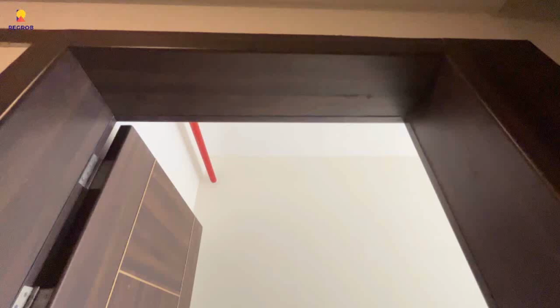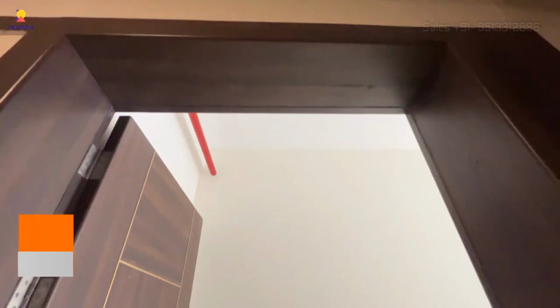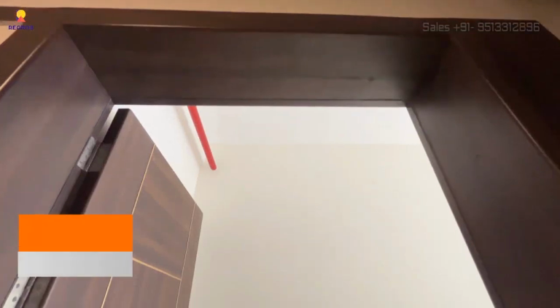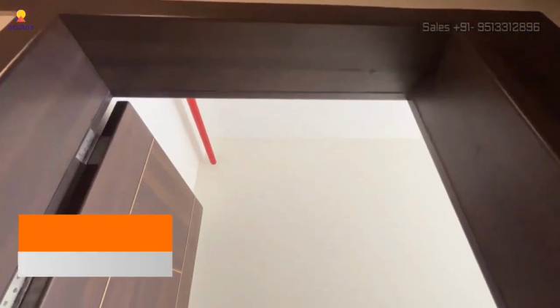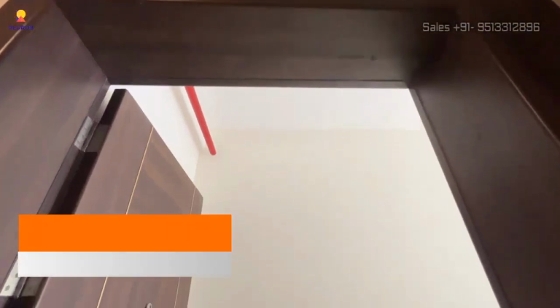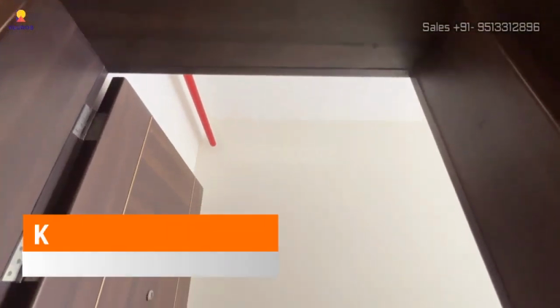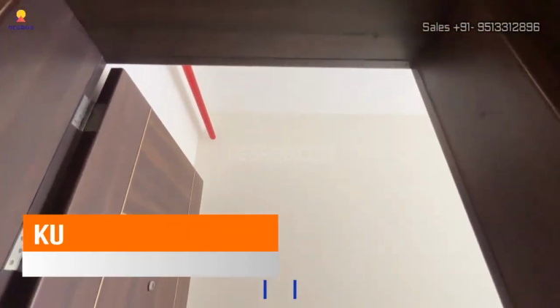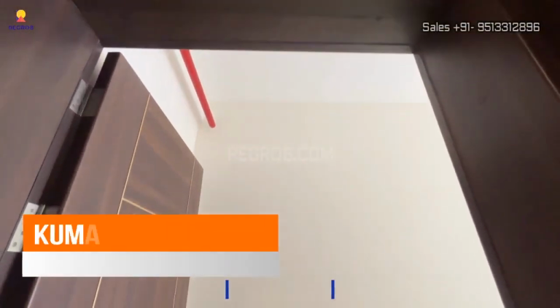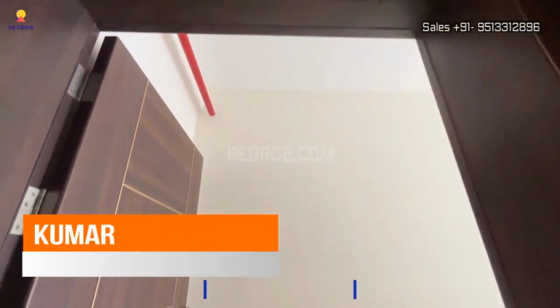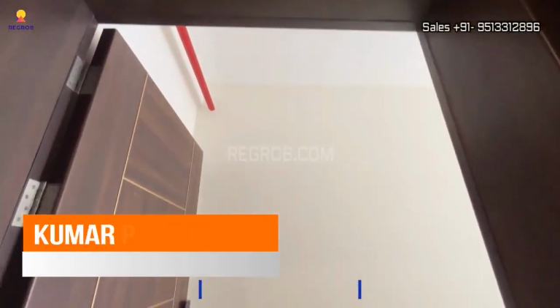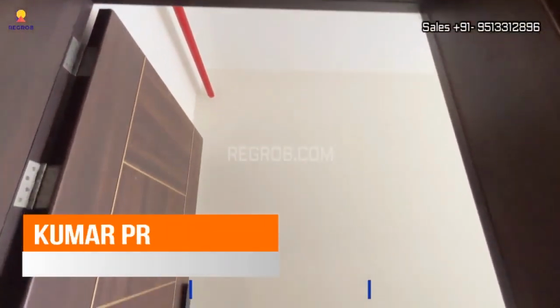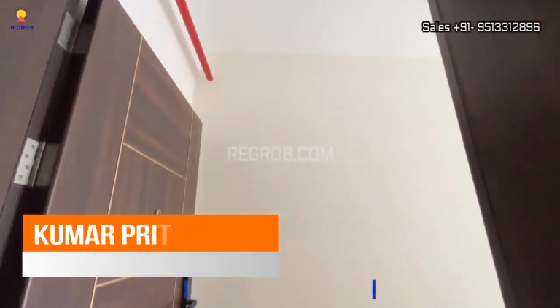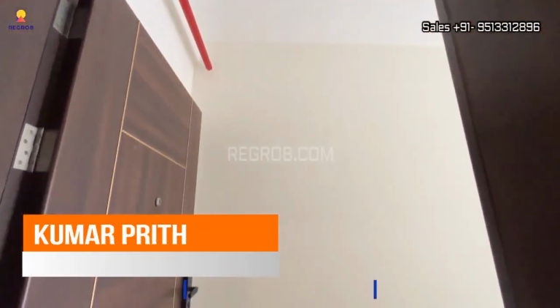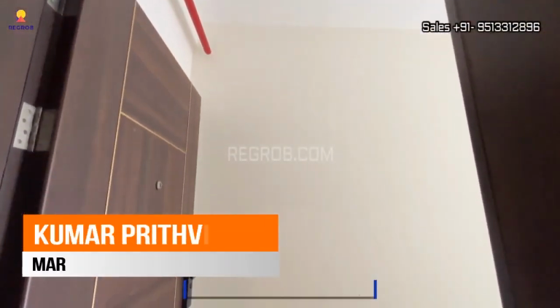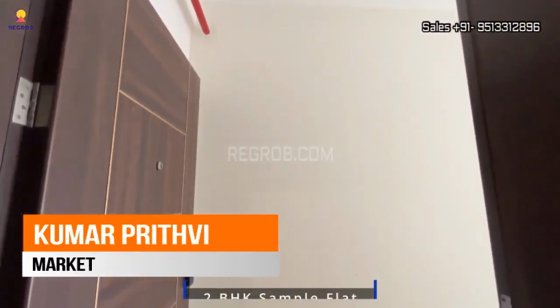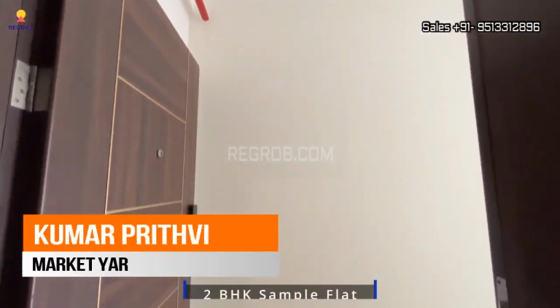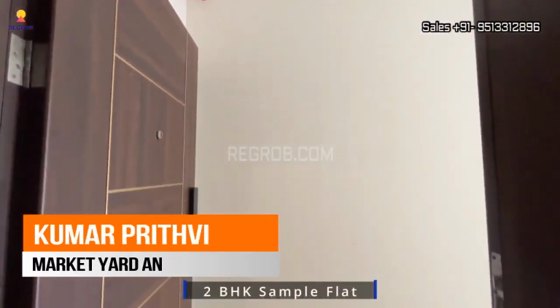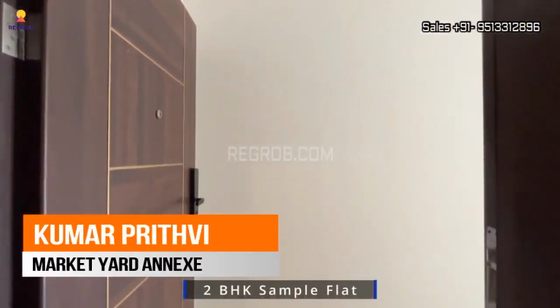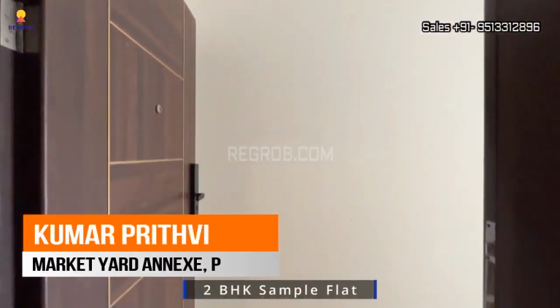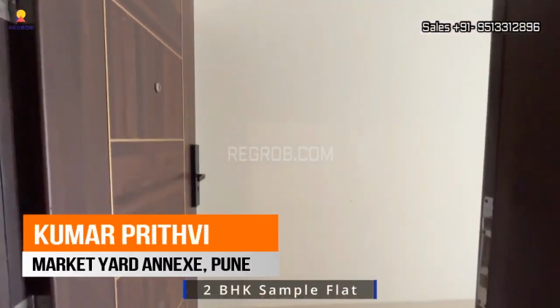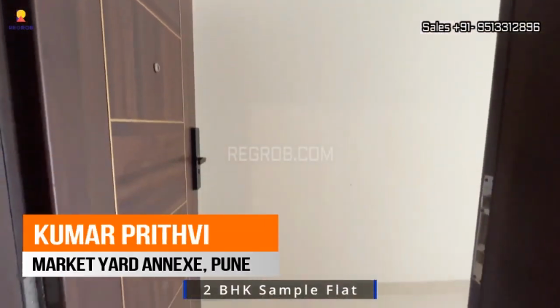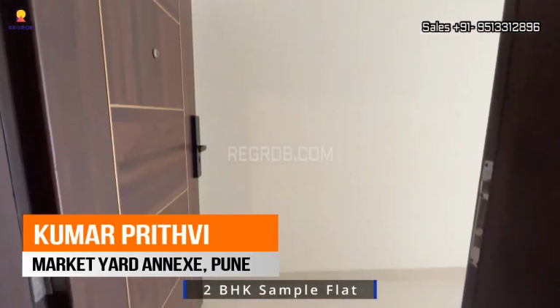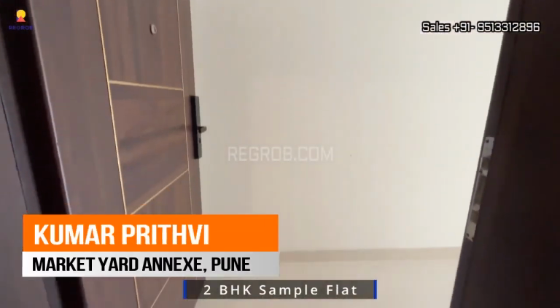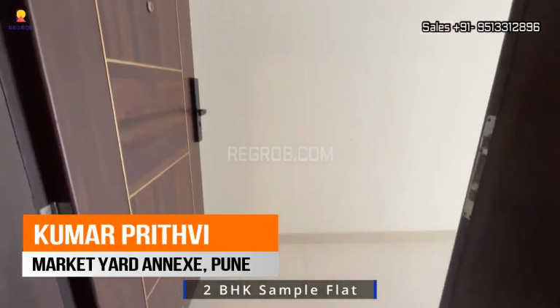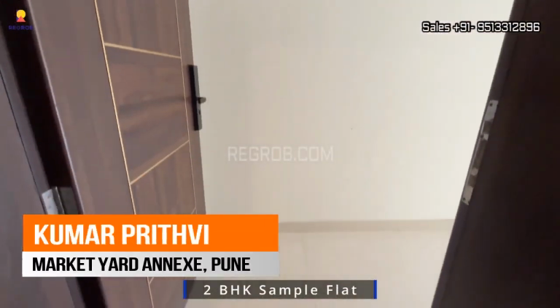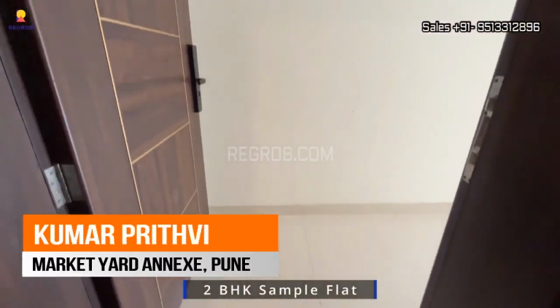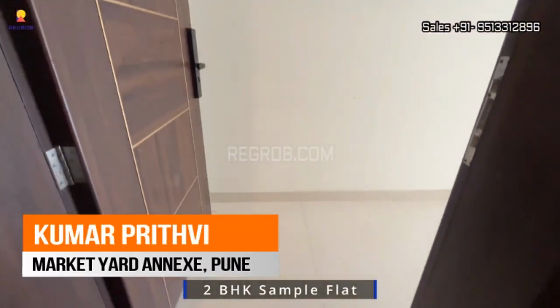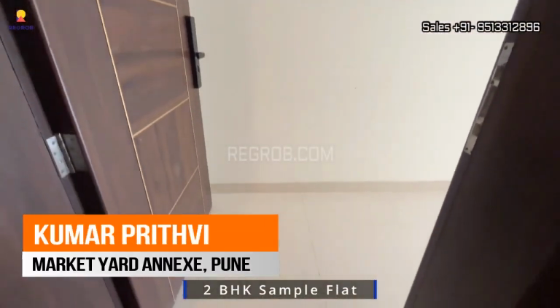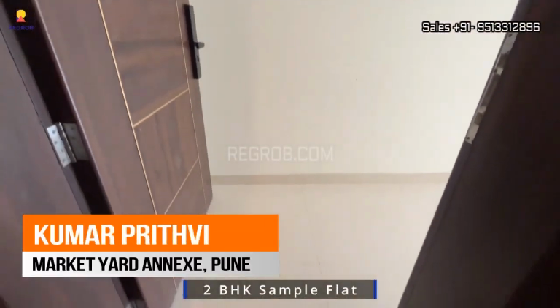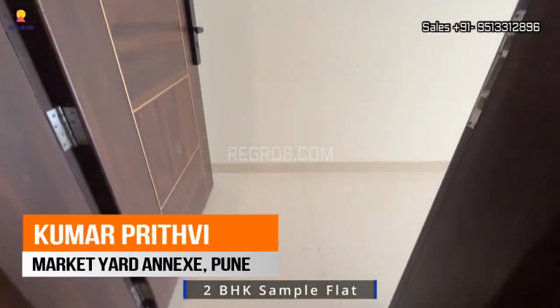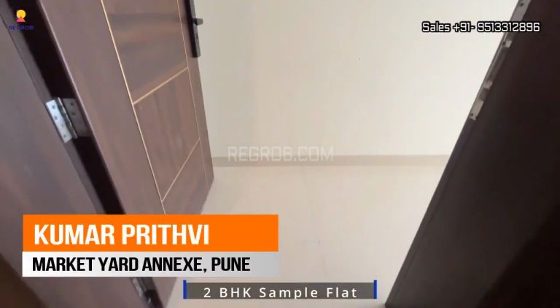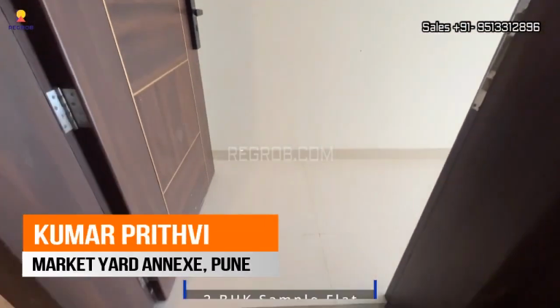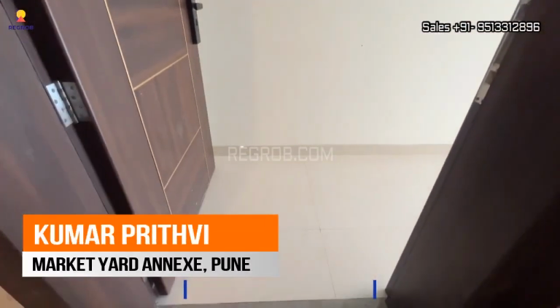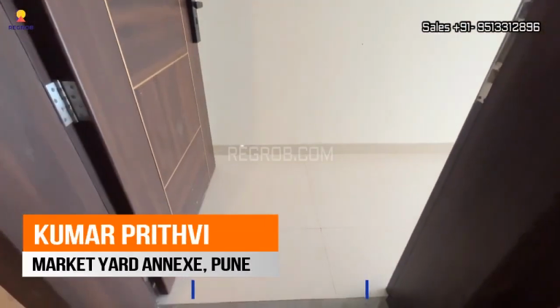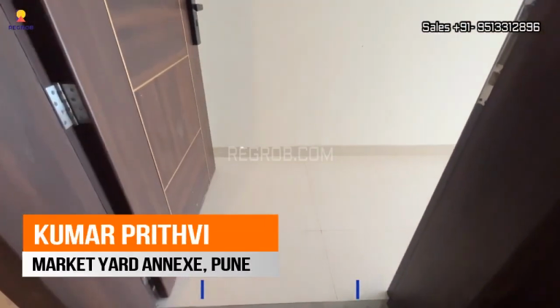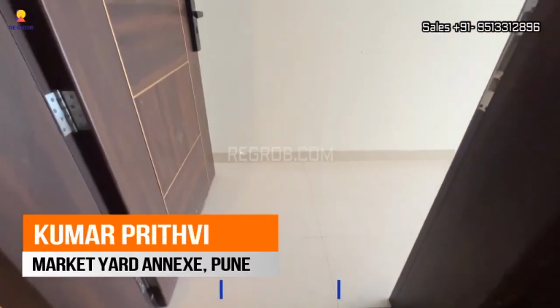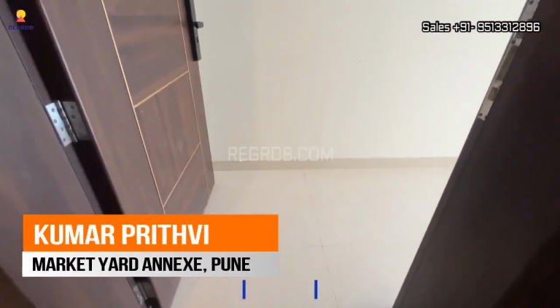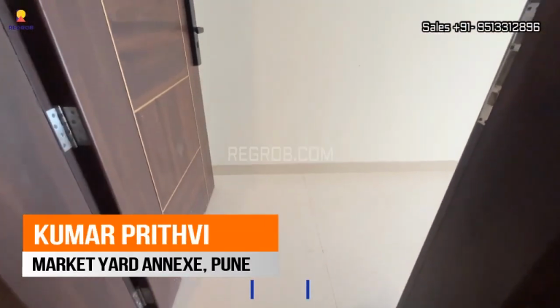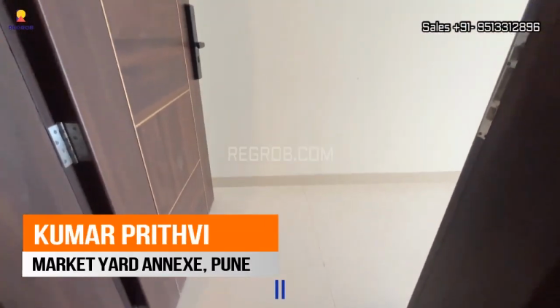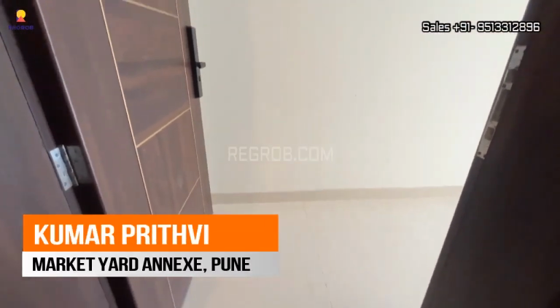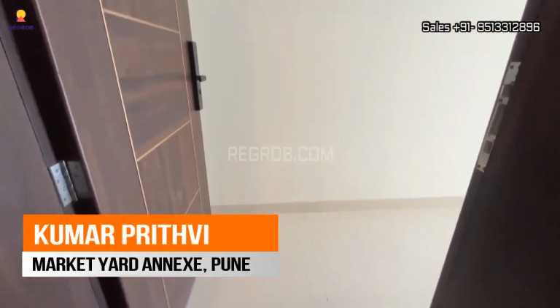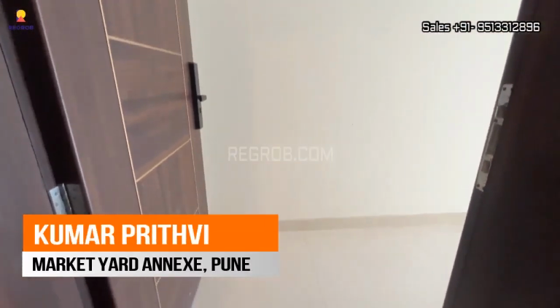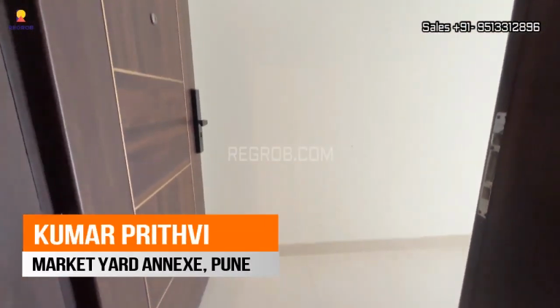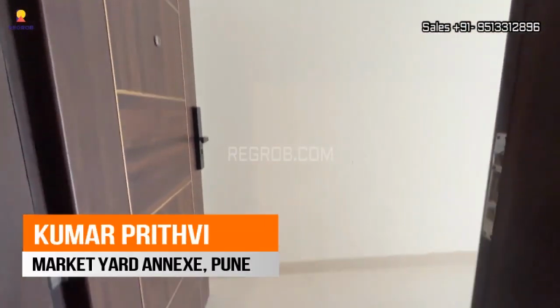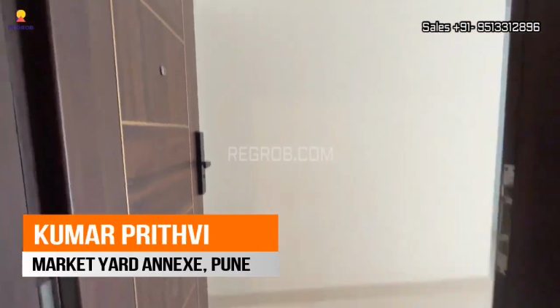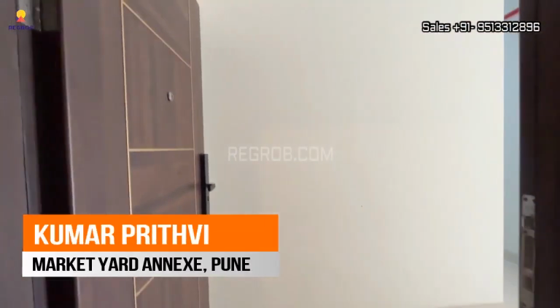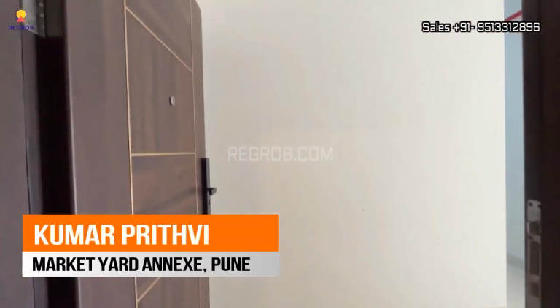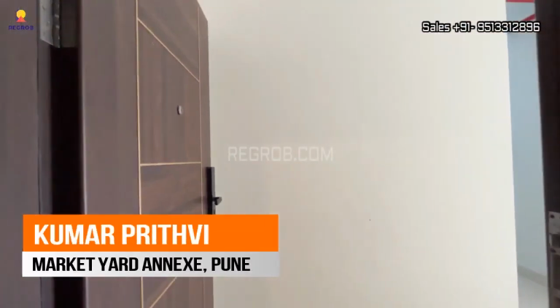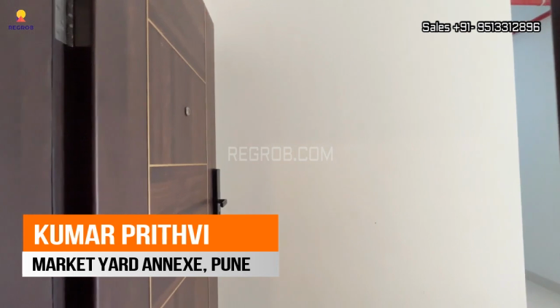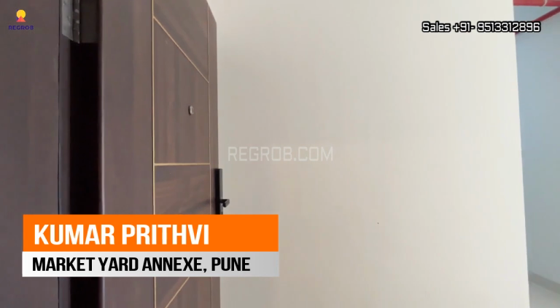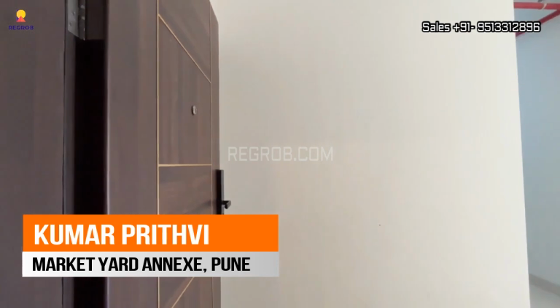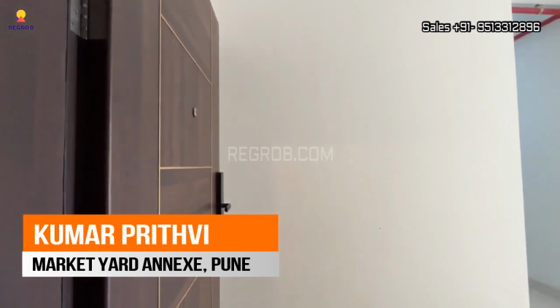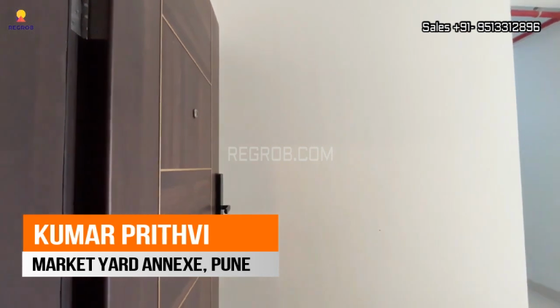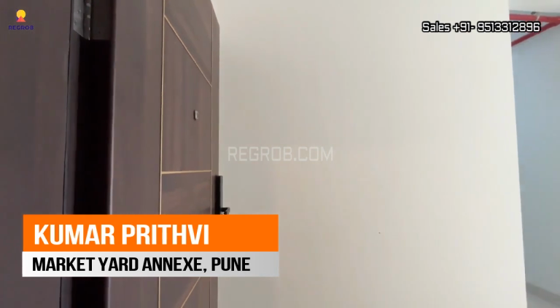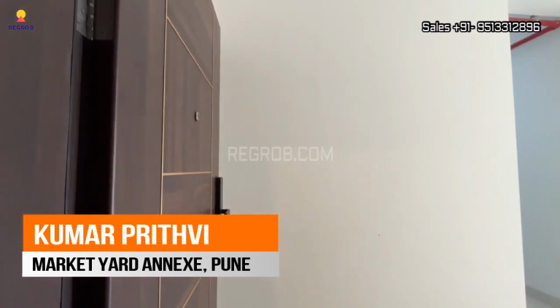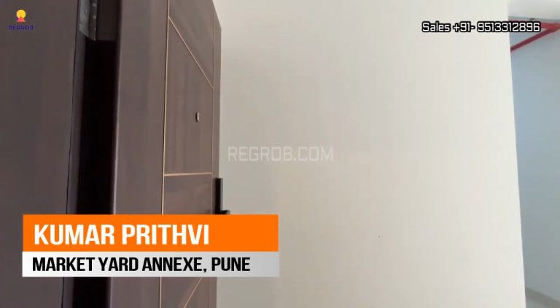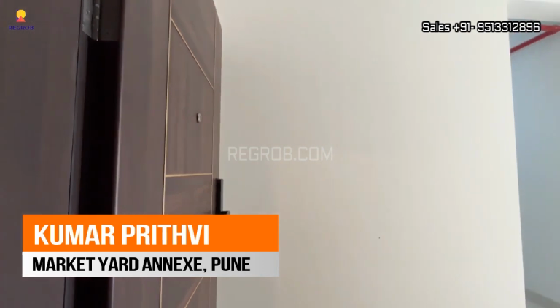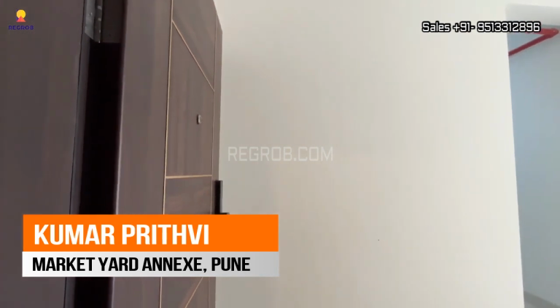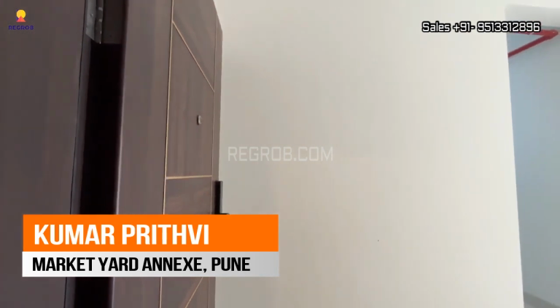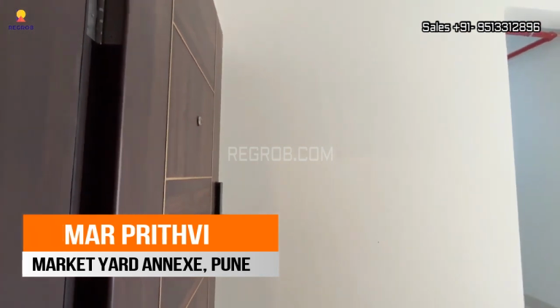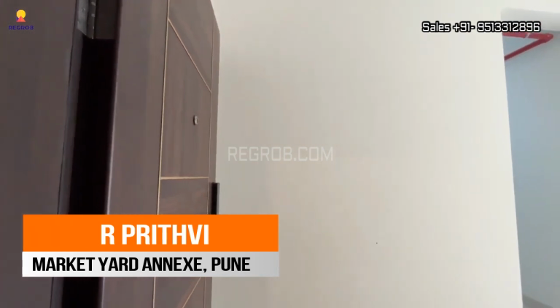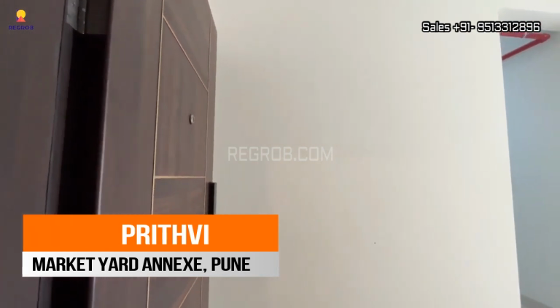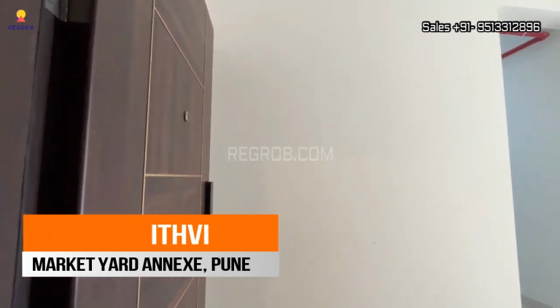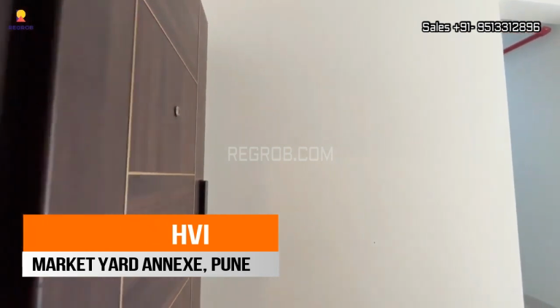Hello friends, today we are visiting a 2 BHK sample flat which is located in Market Yard, Pune.